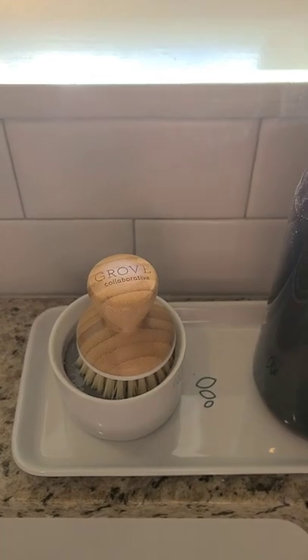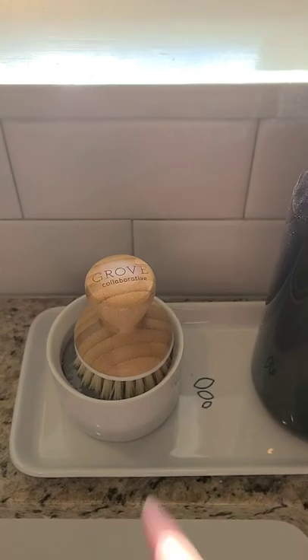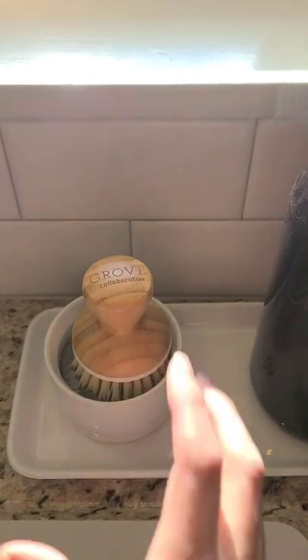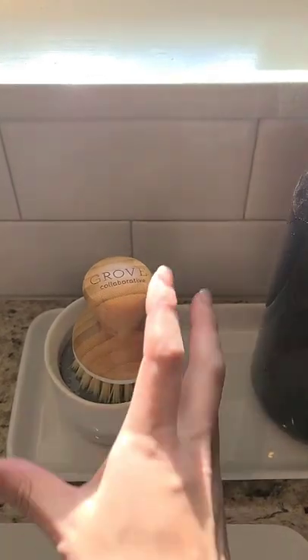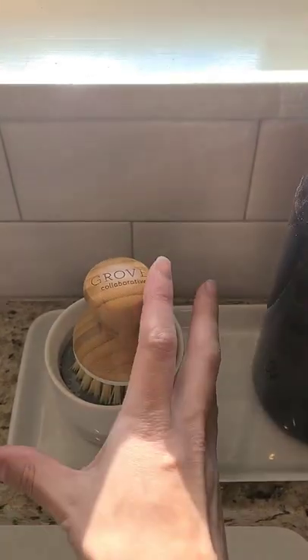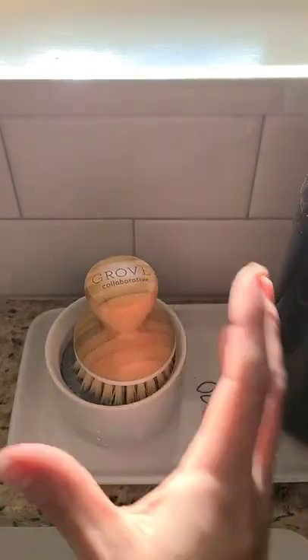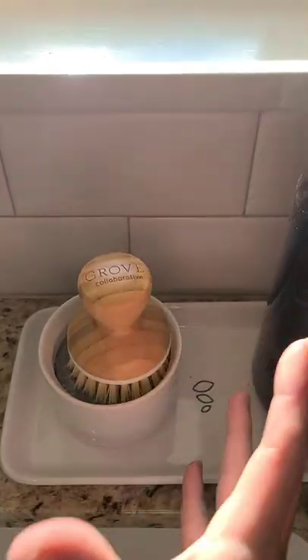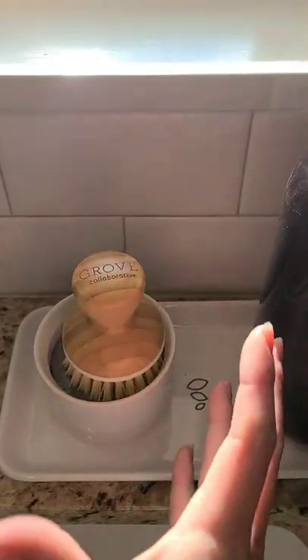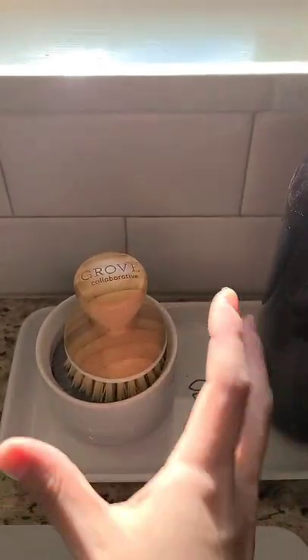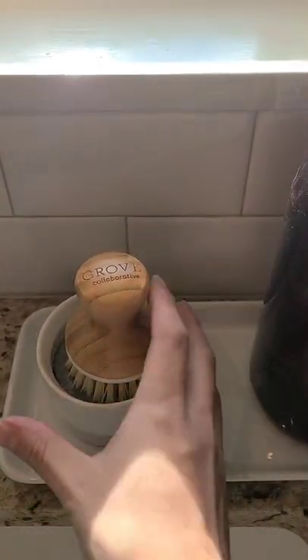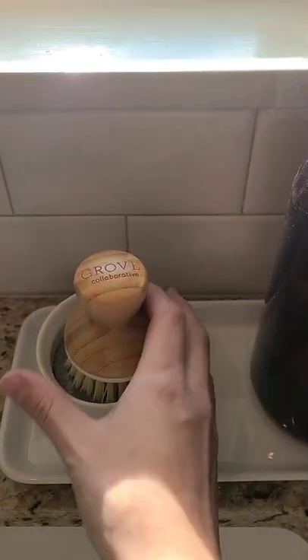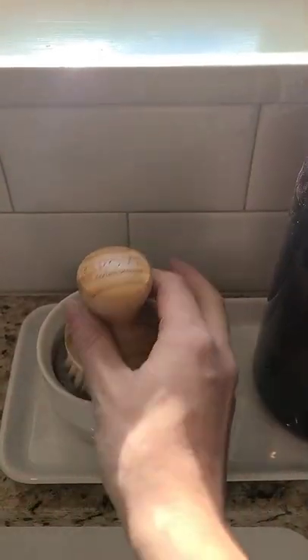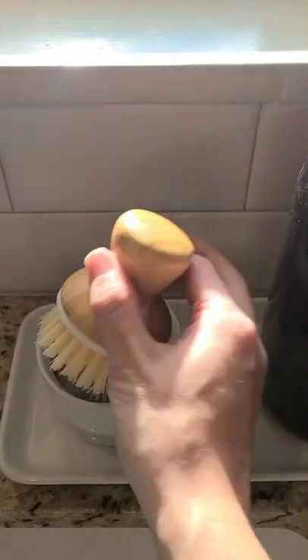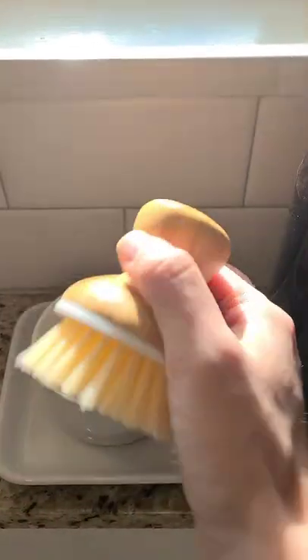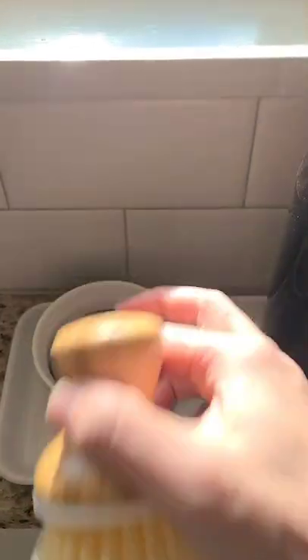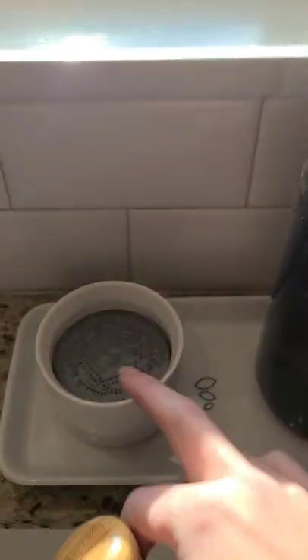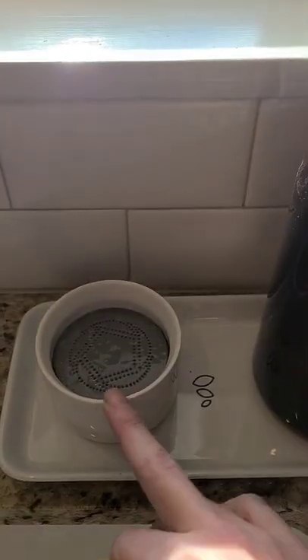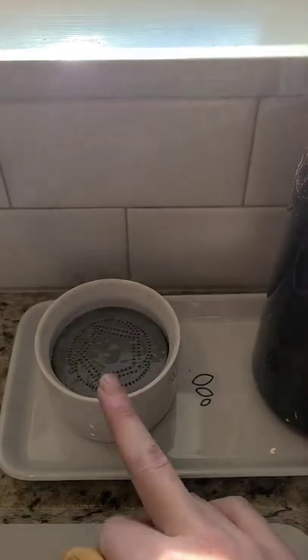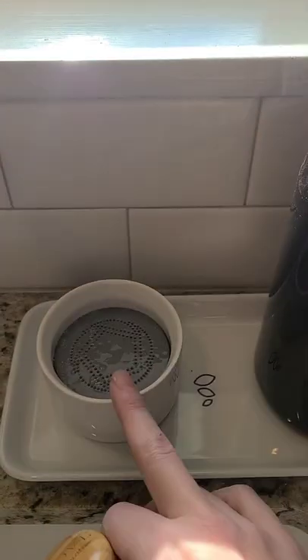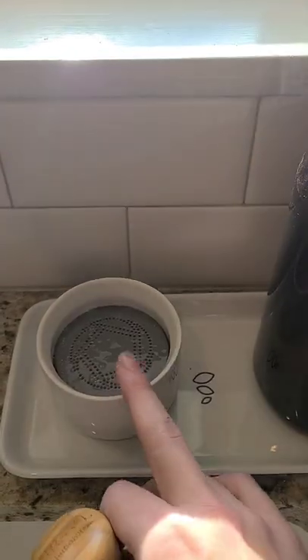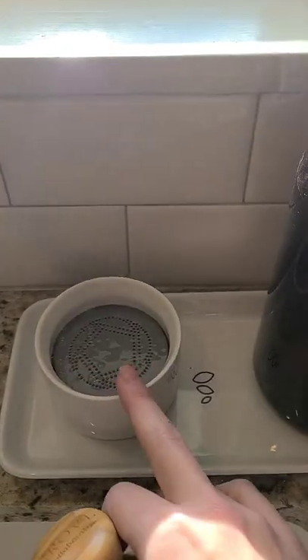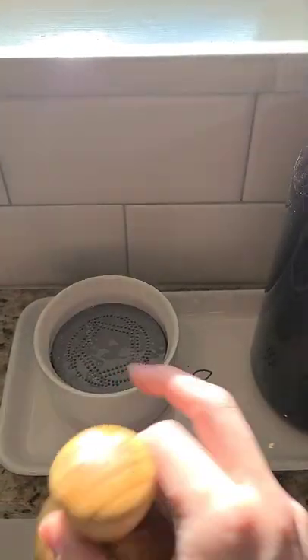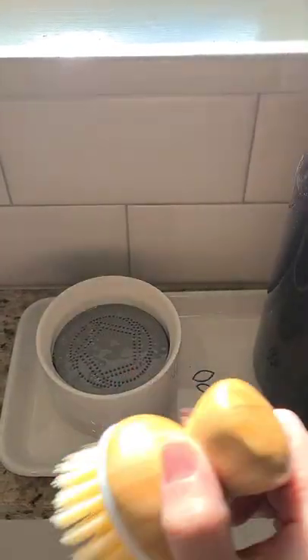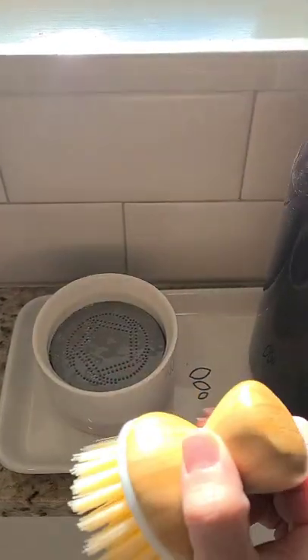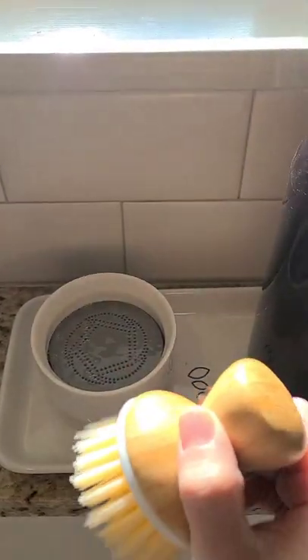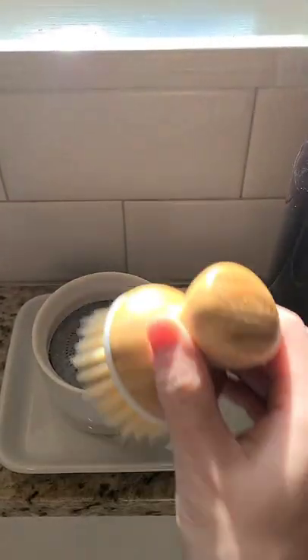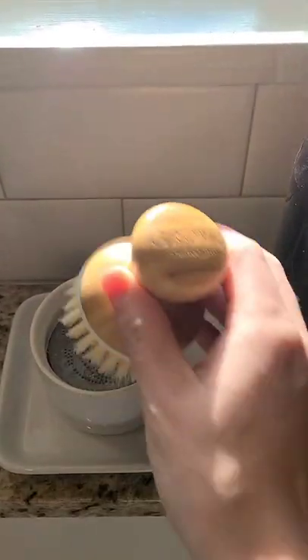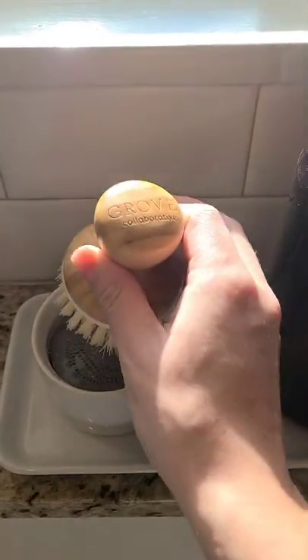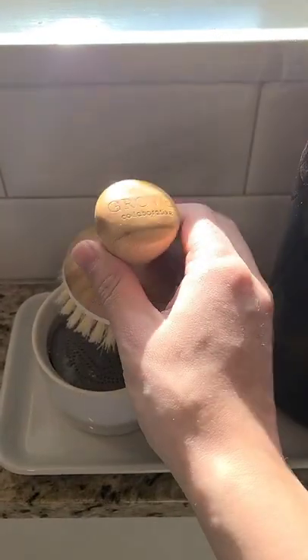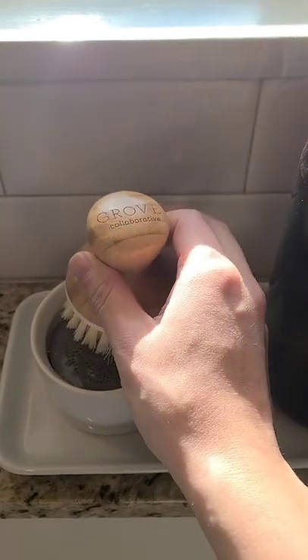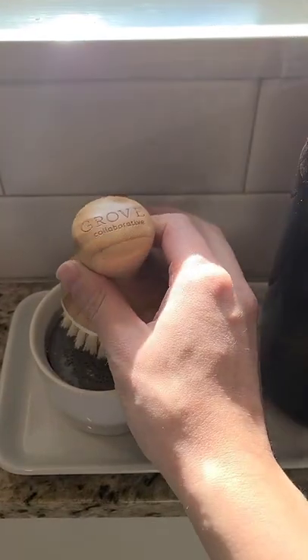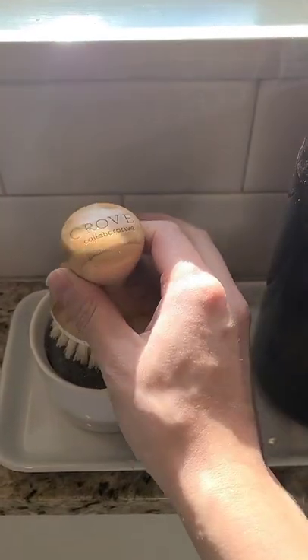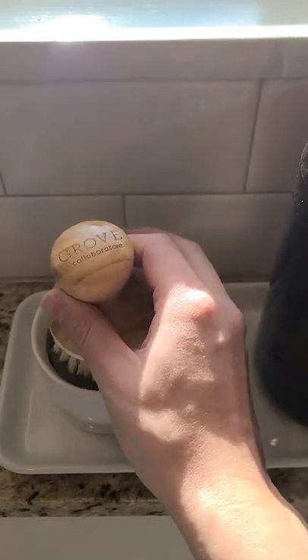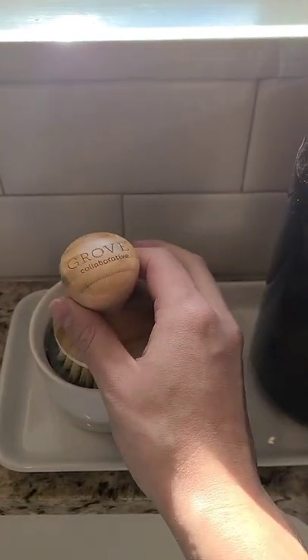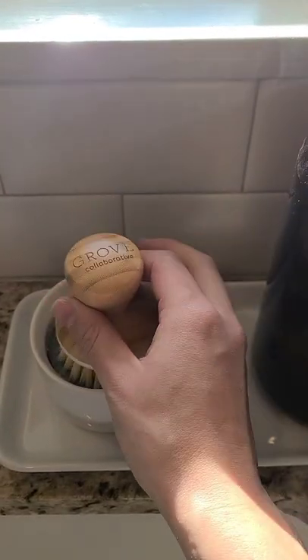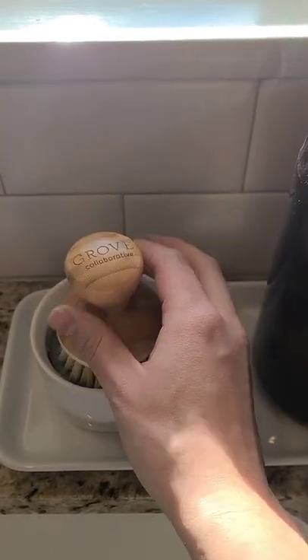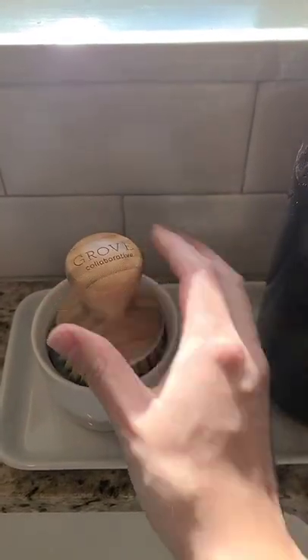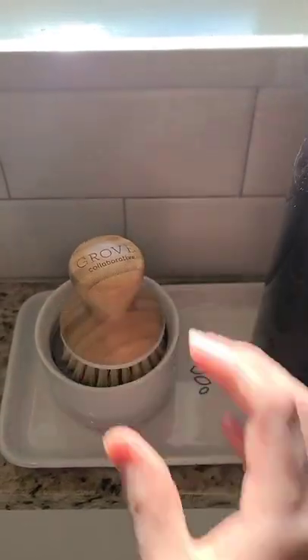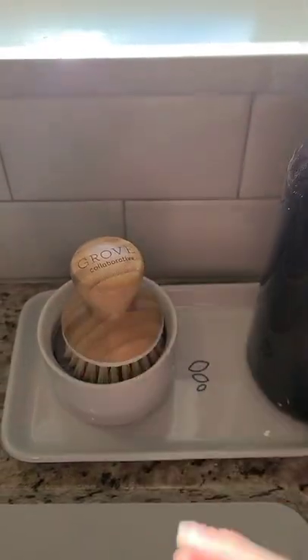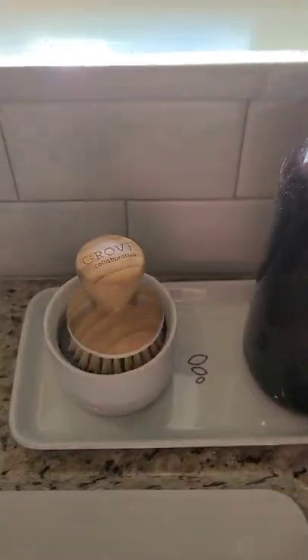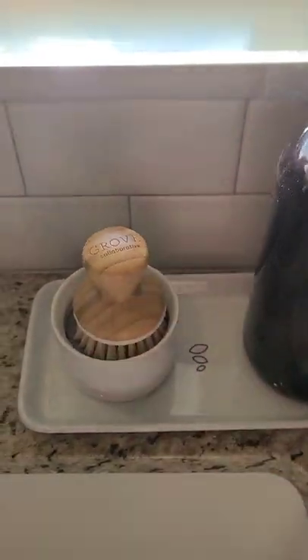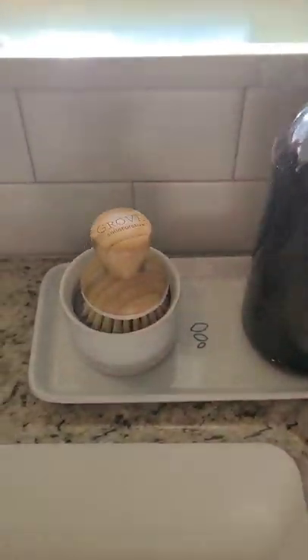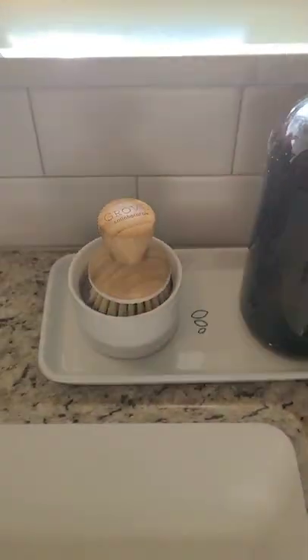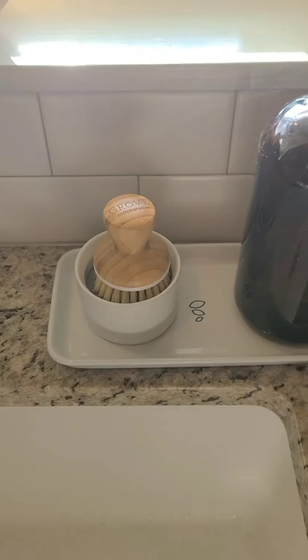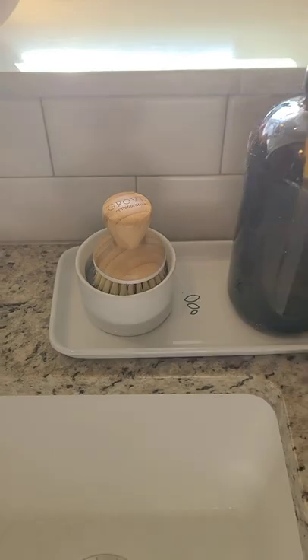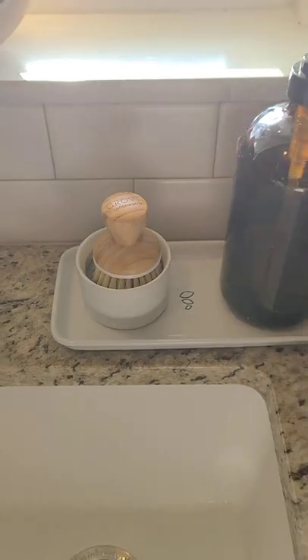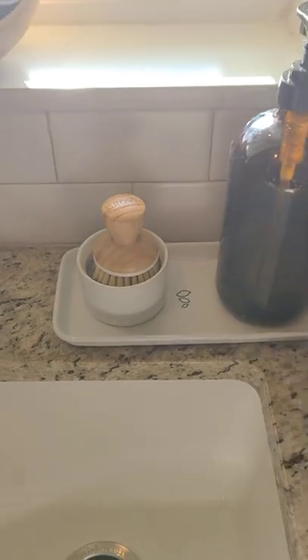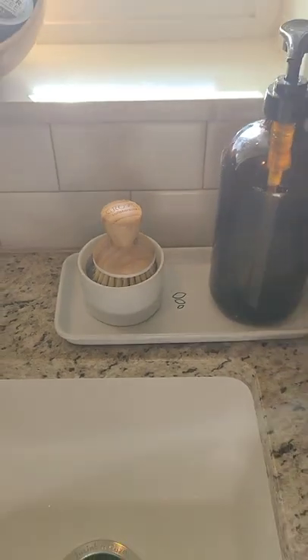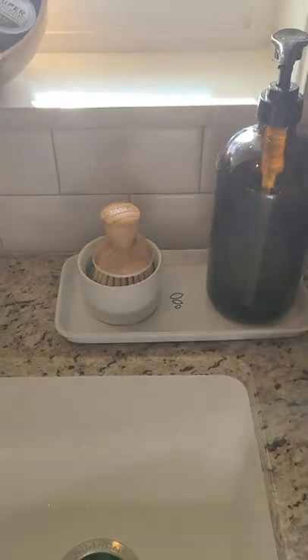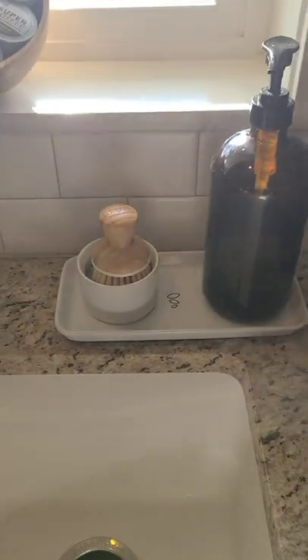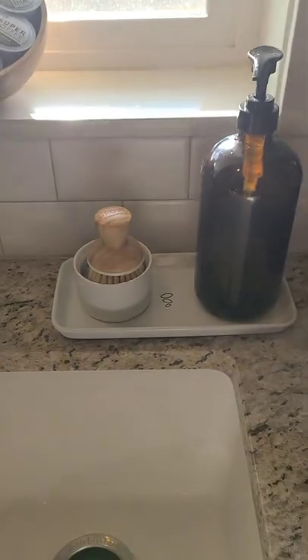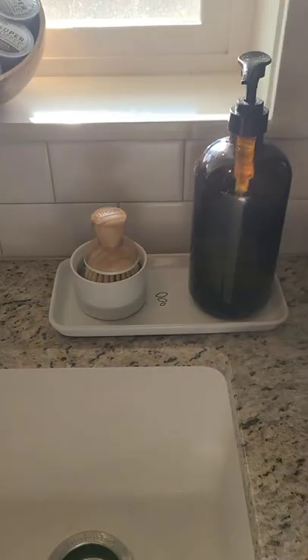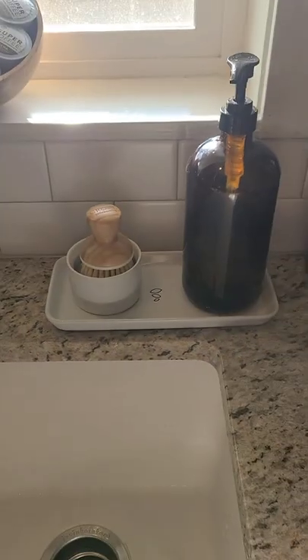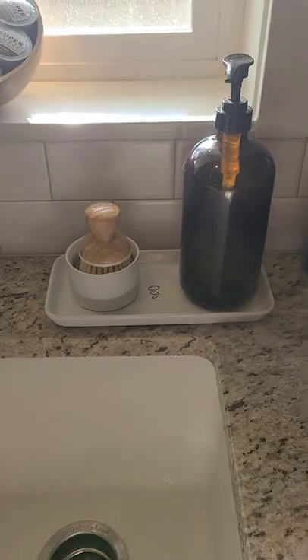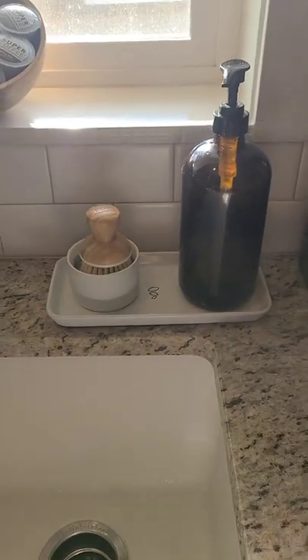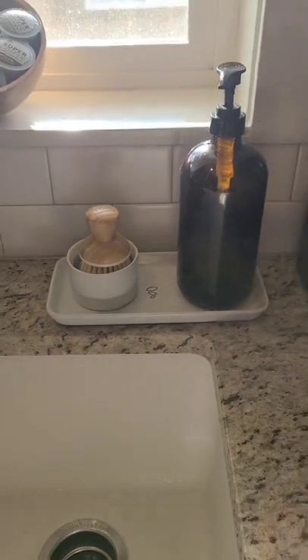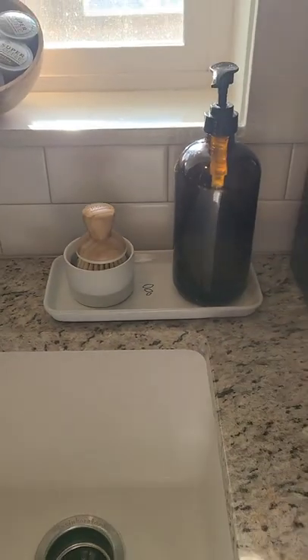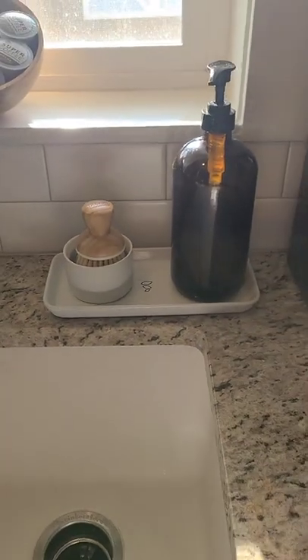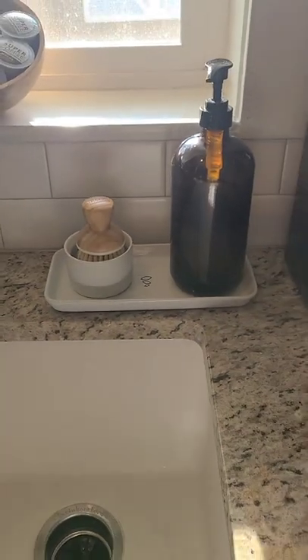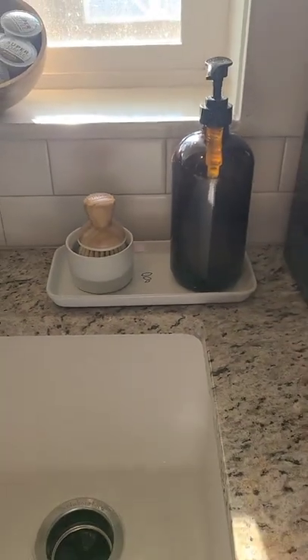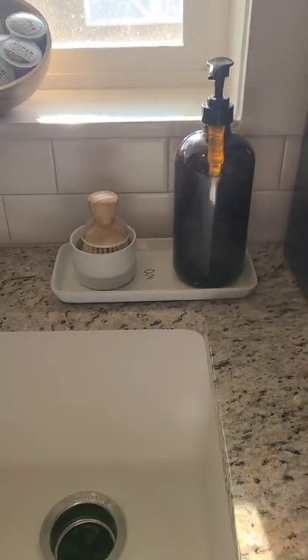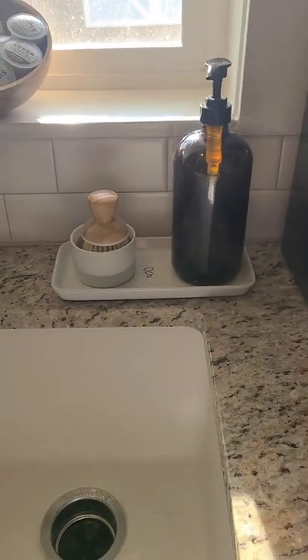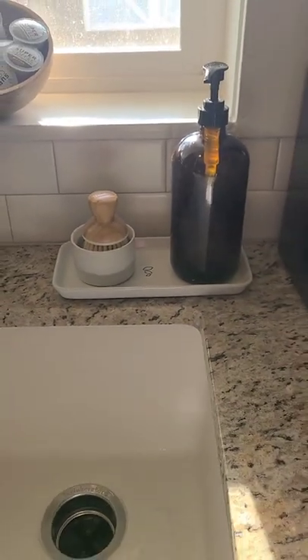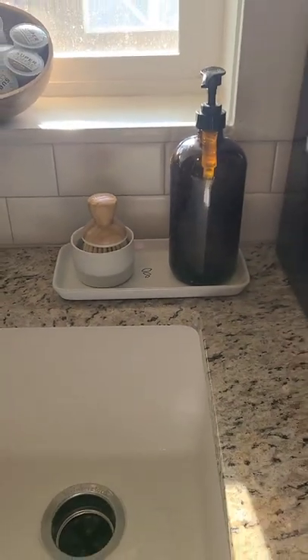All of this comes apart, and this can be thrown in the dishwasher or just rinsed out. It looks so pretty on the countertop.